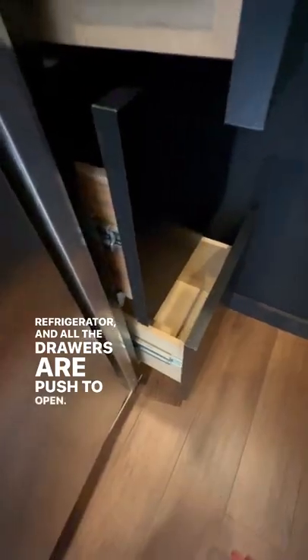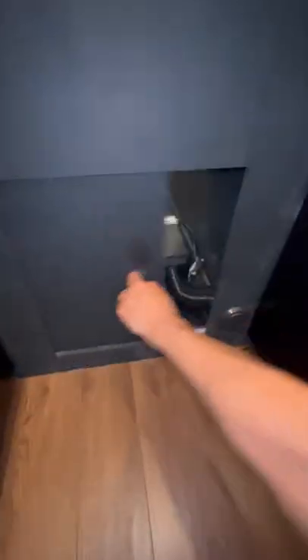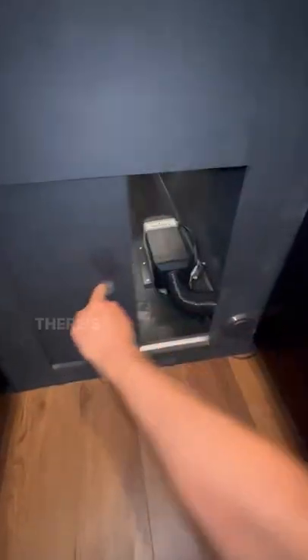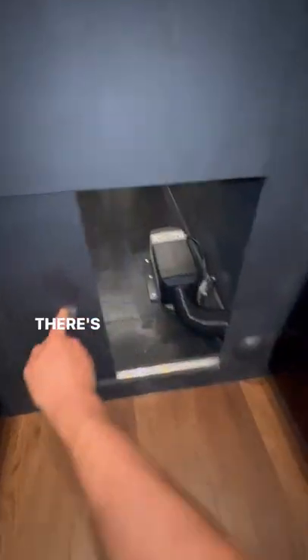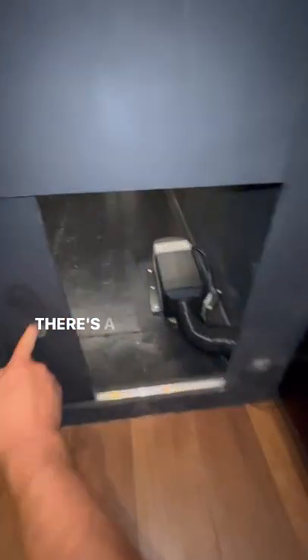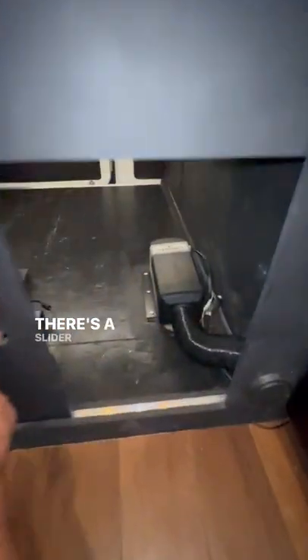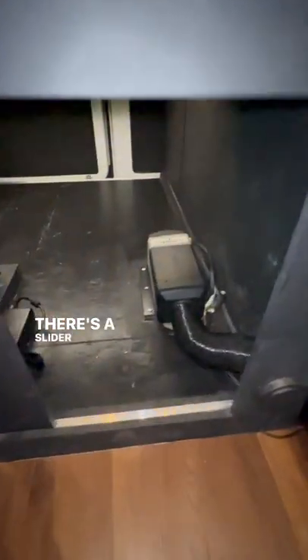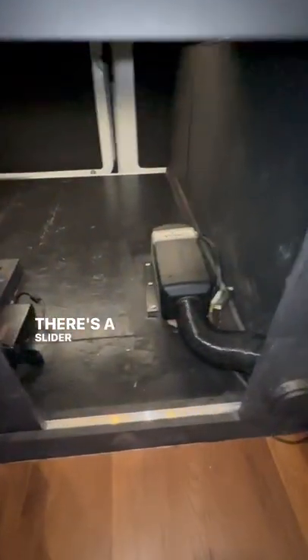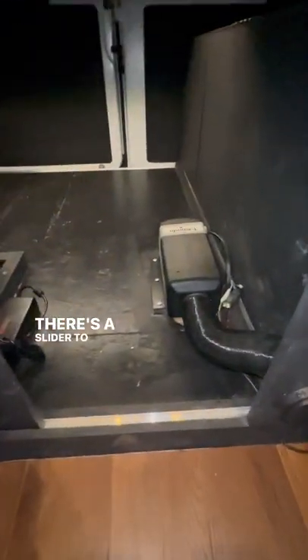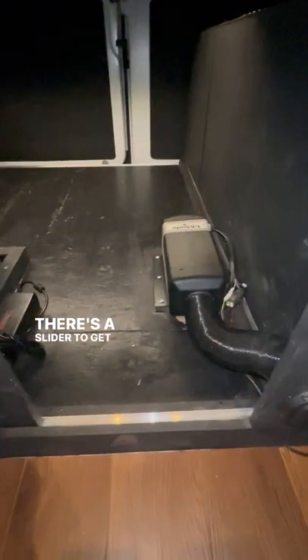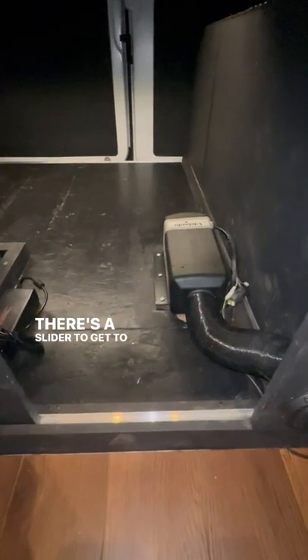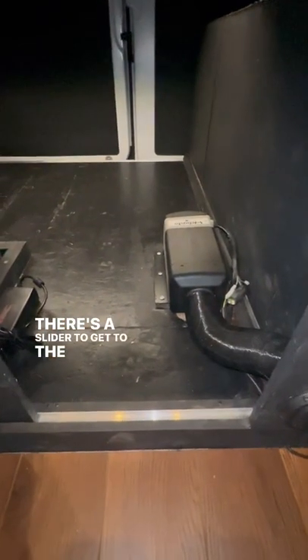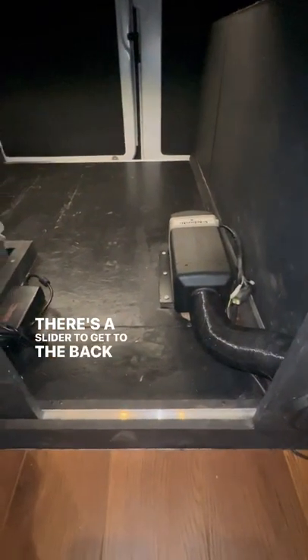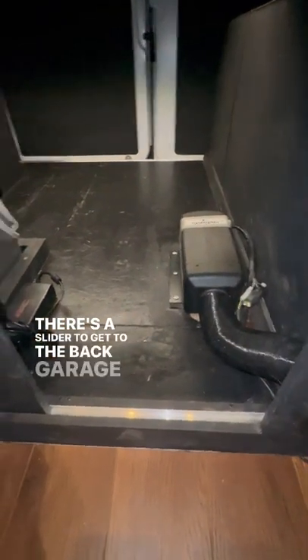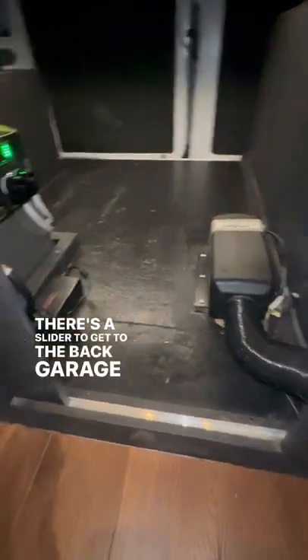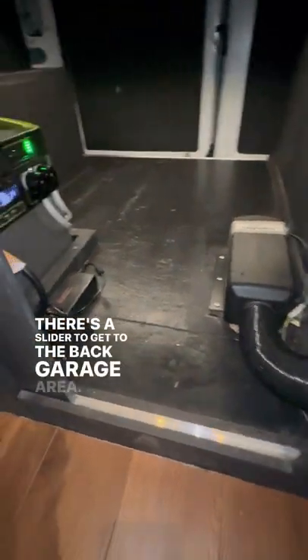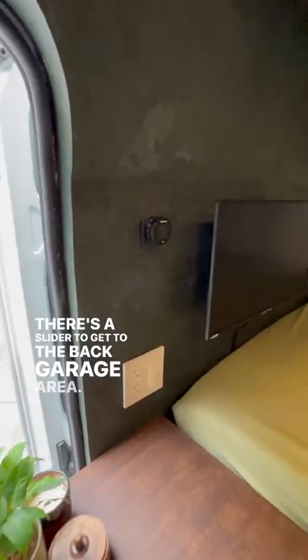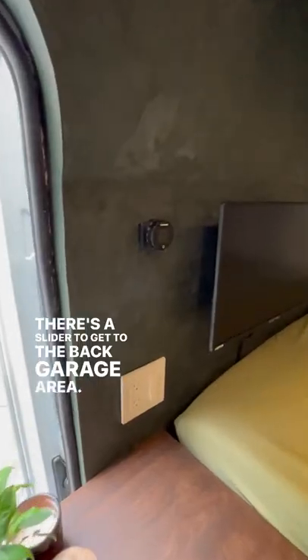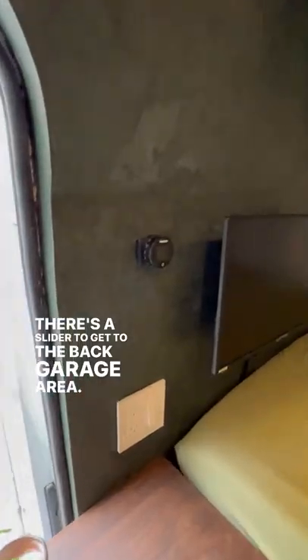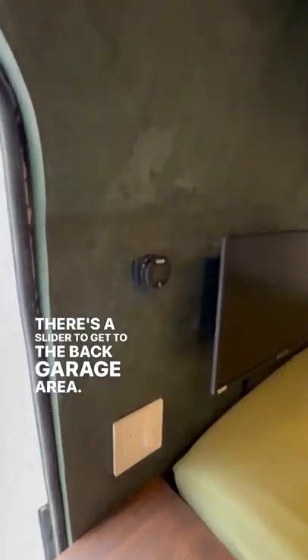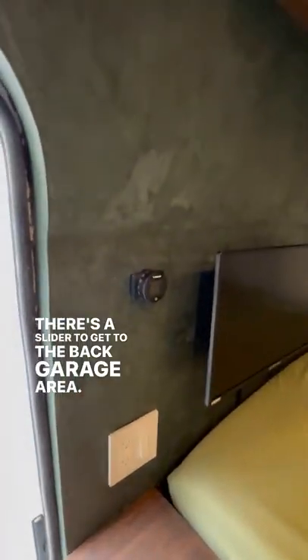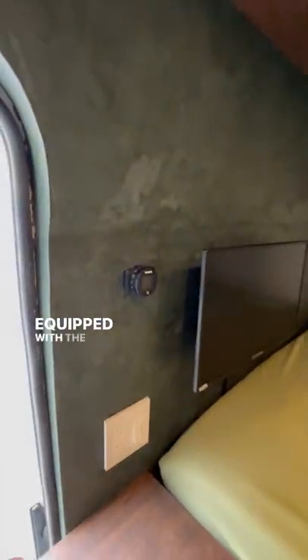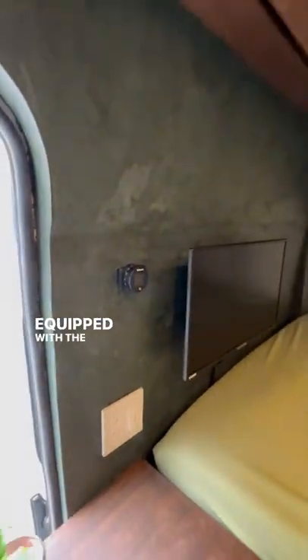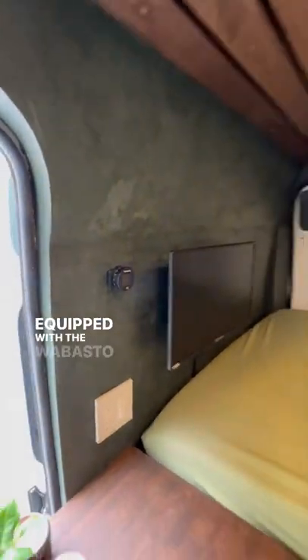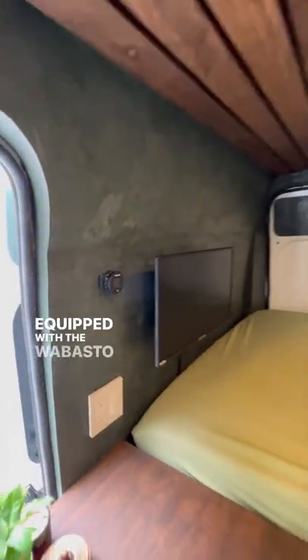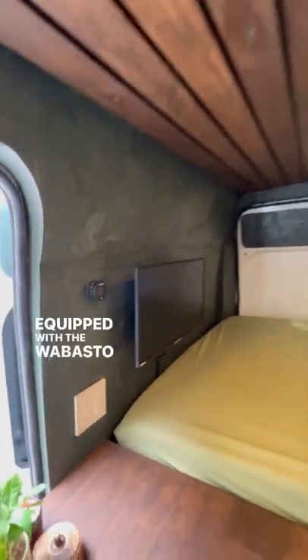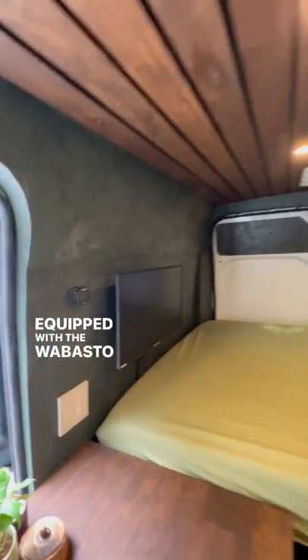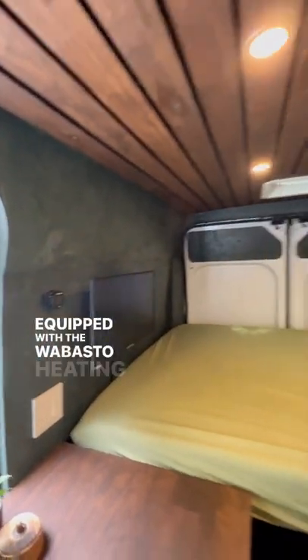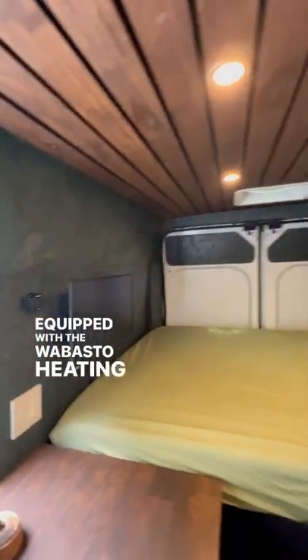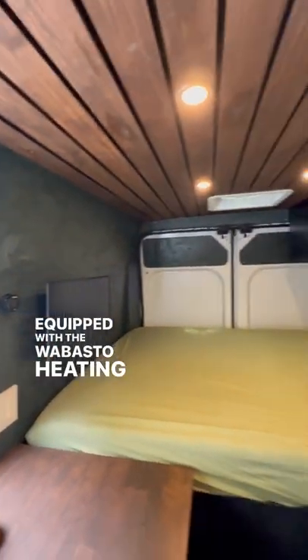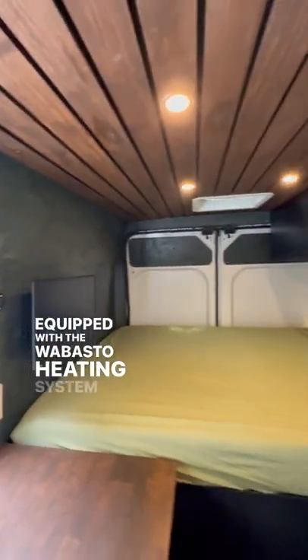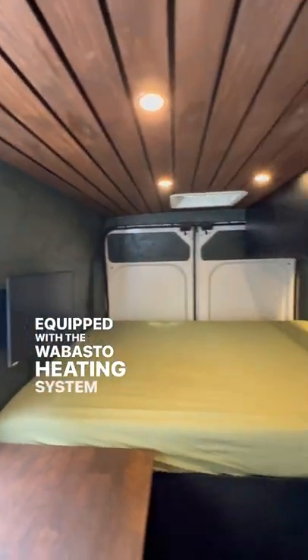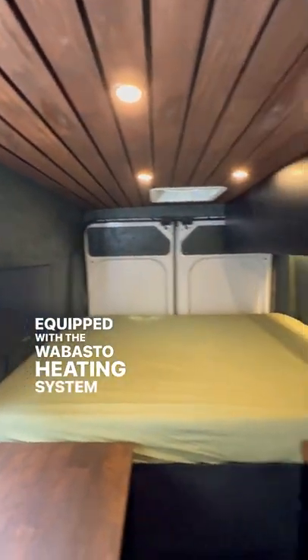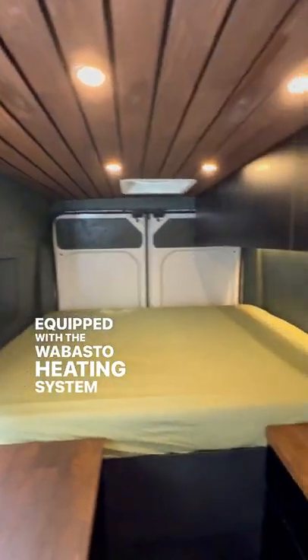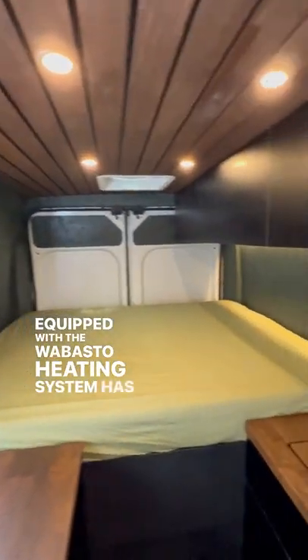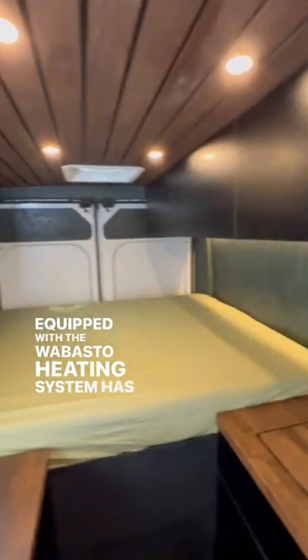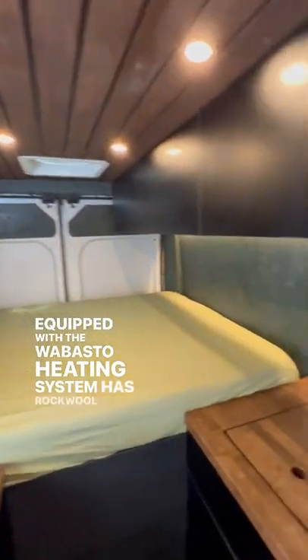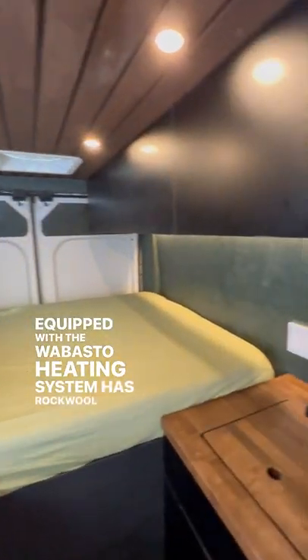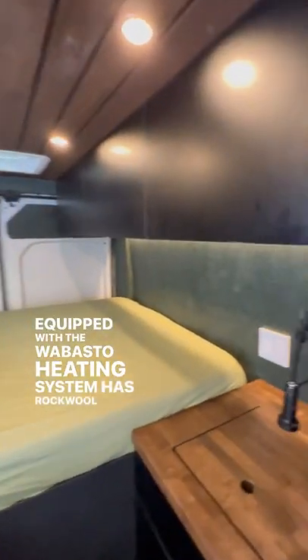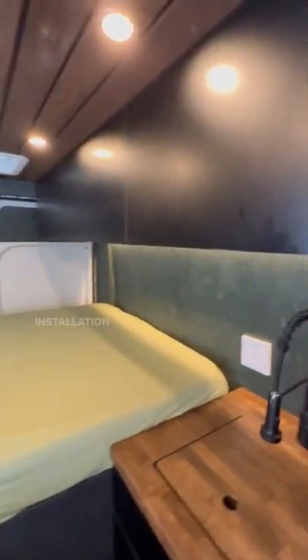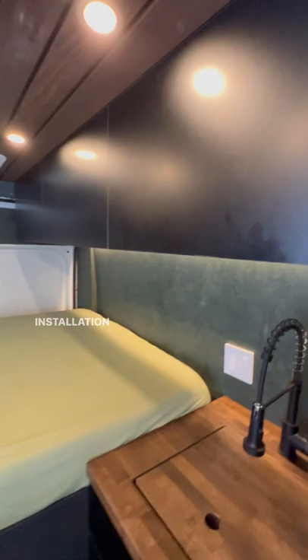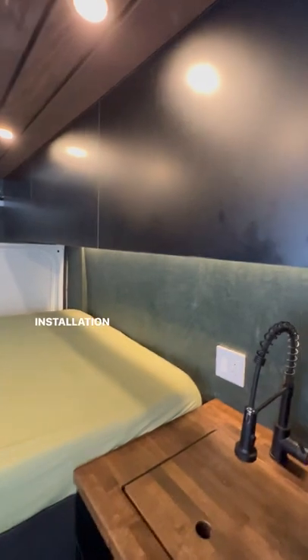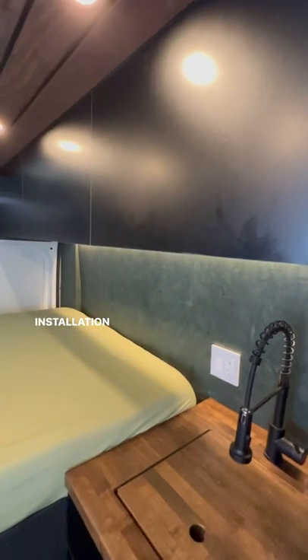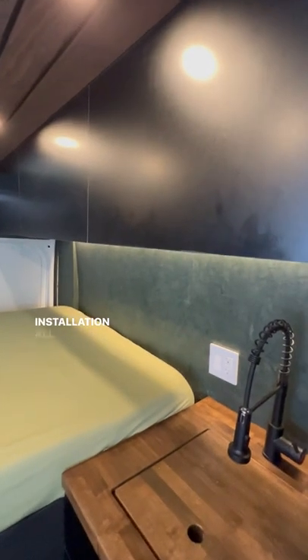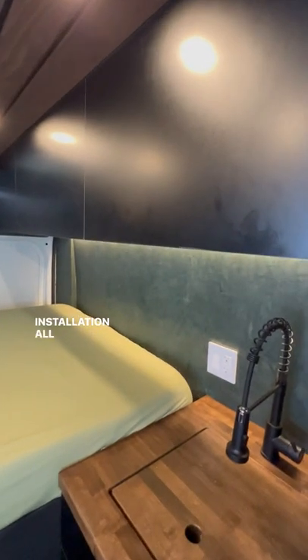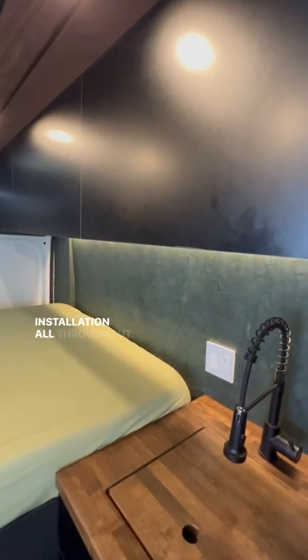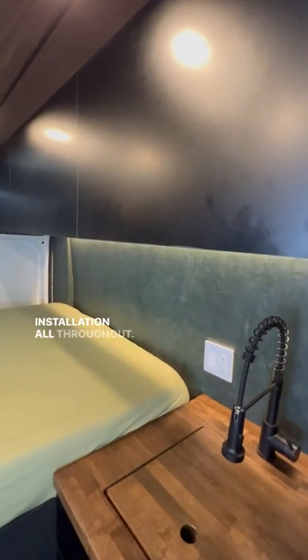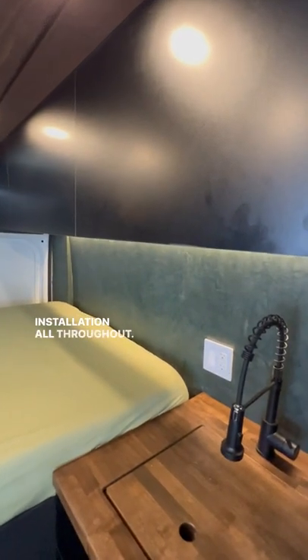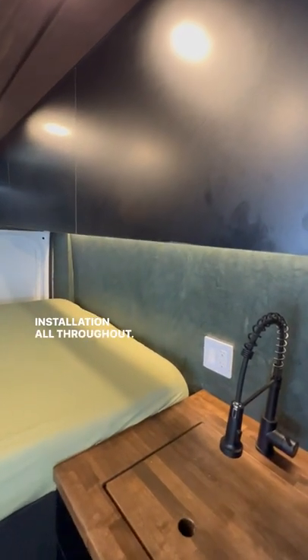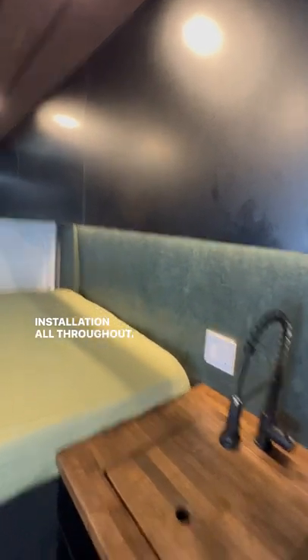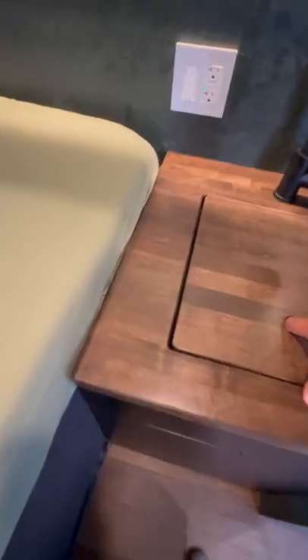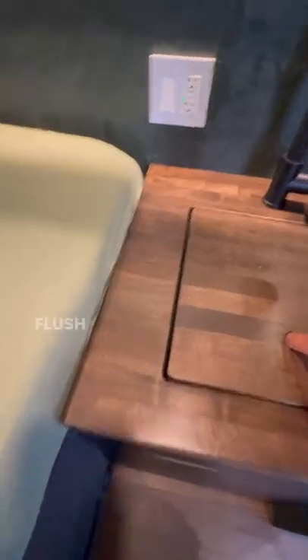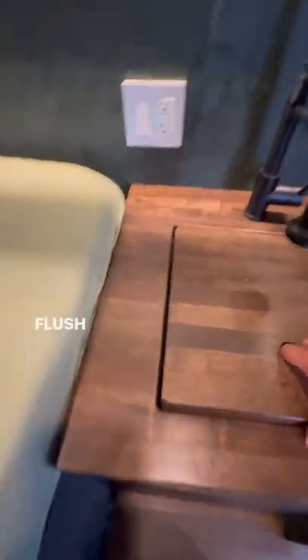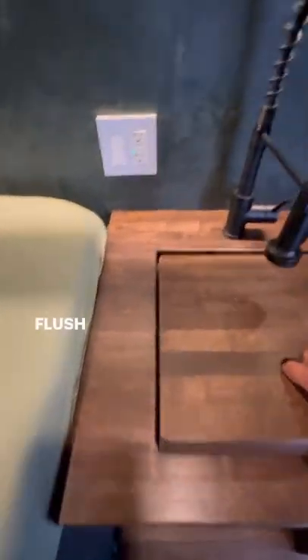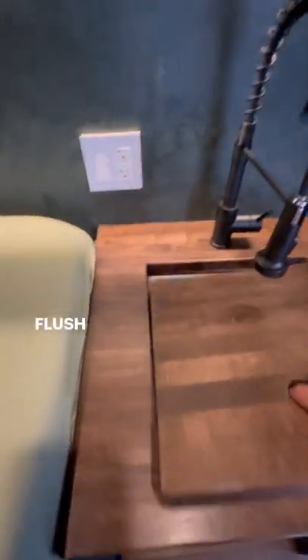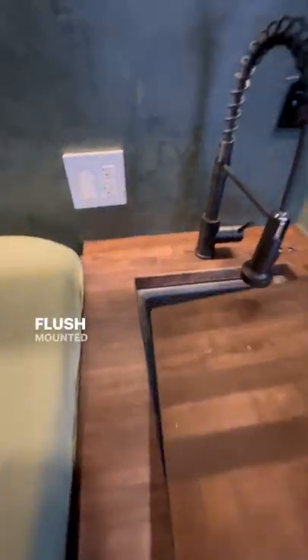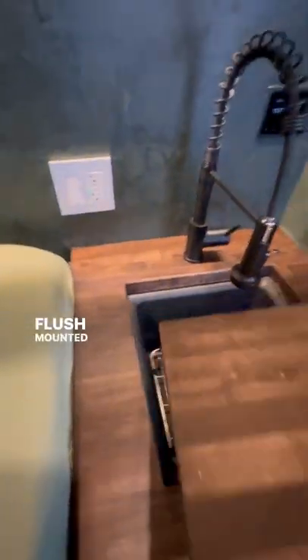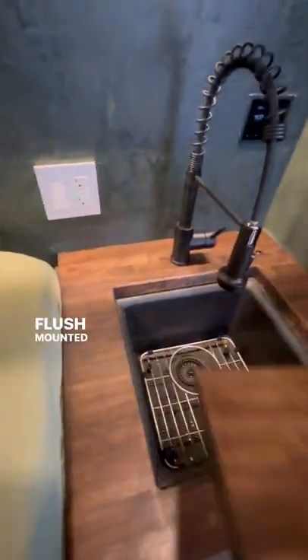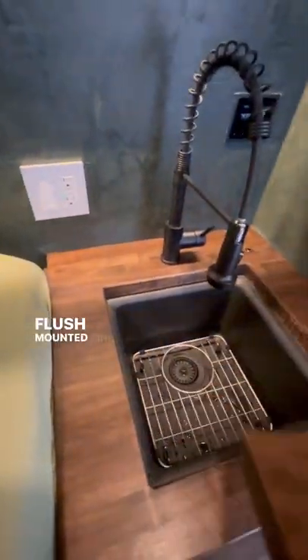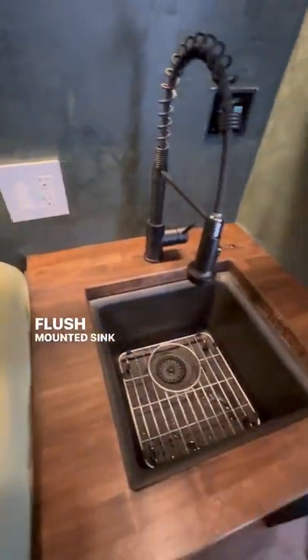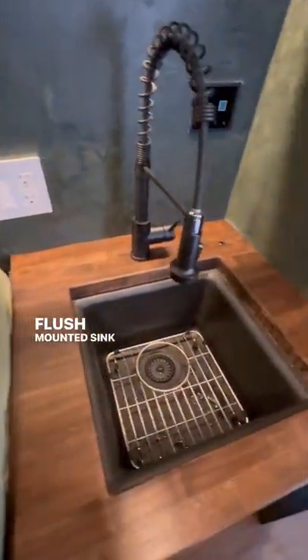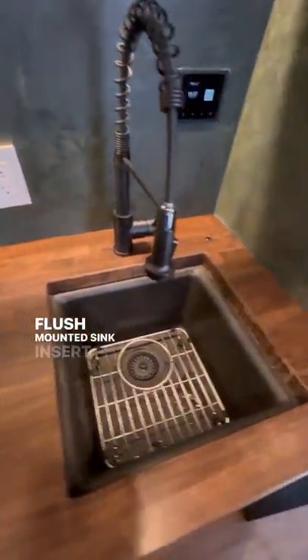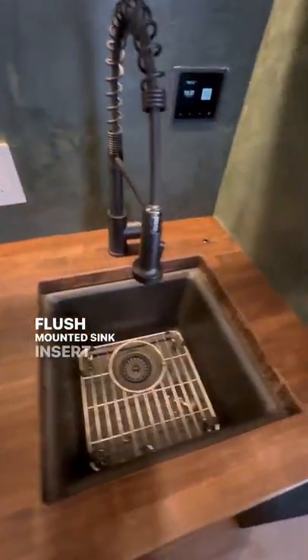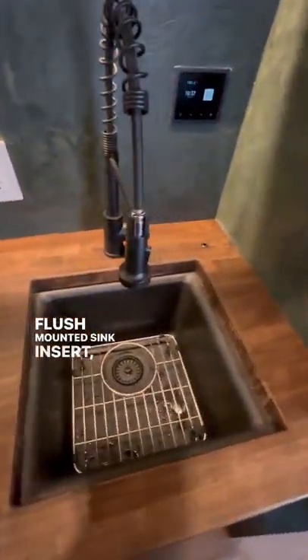There's a slider to get to the back garage. Equipped with the Webasto heating system and rock-wool insulation all throughout. Flush-mounted sink insert.